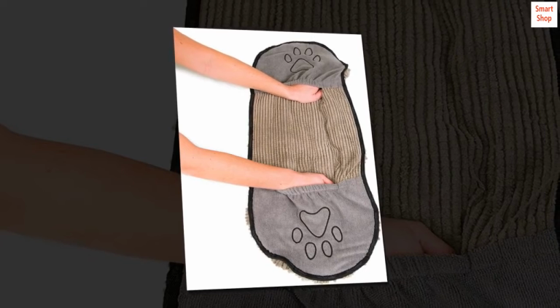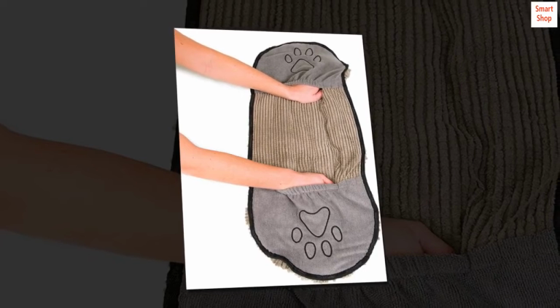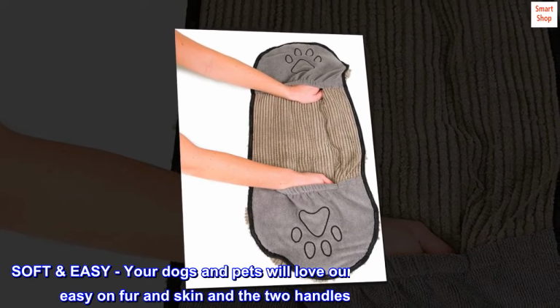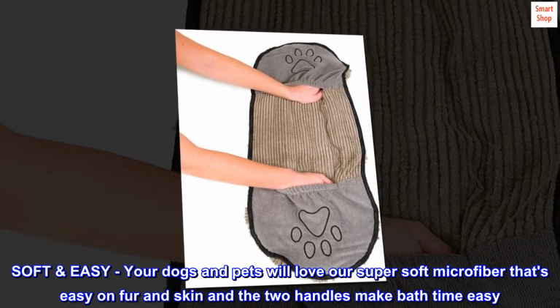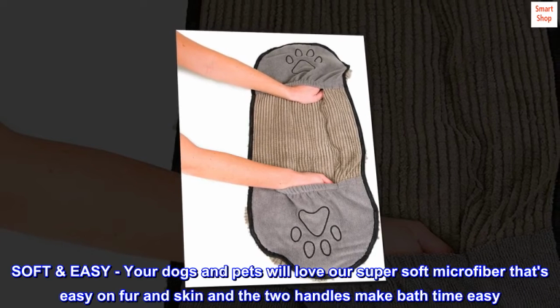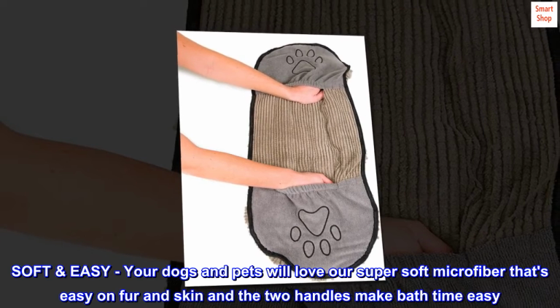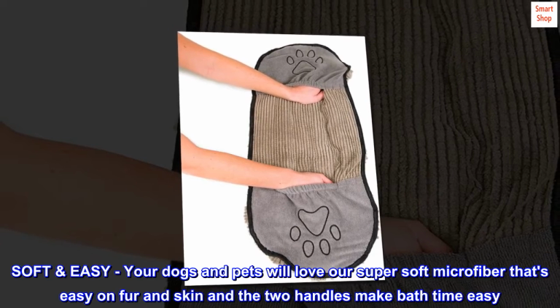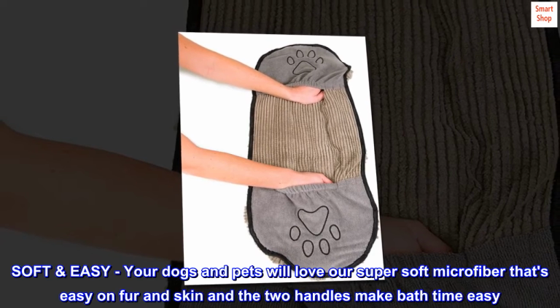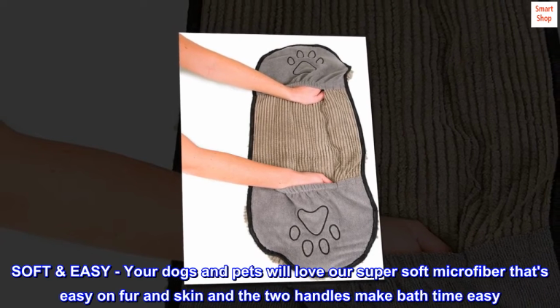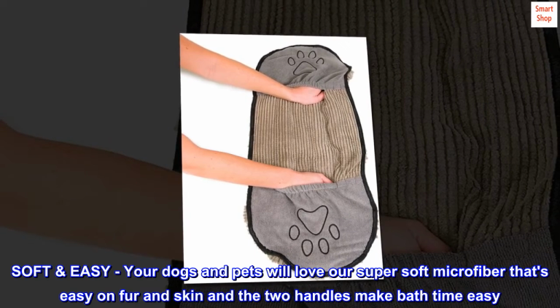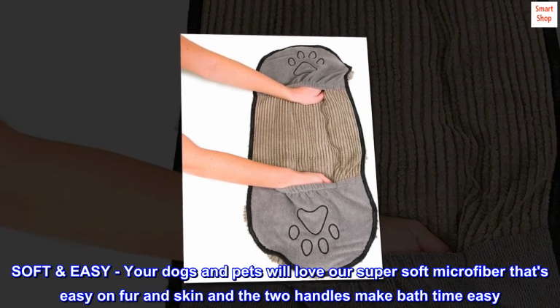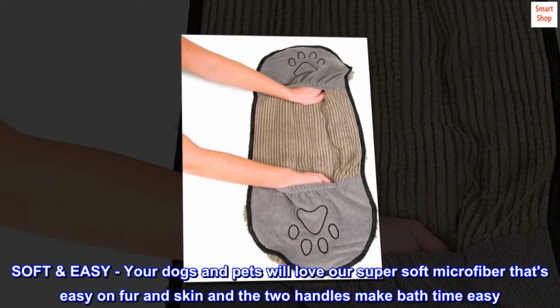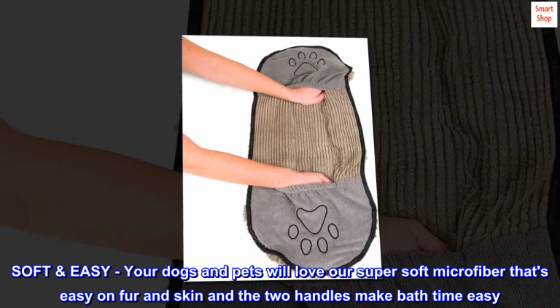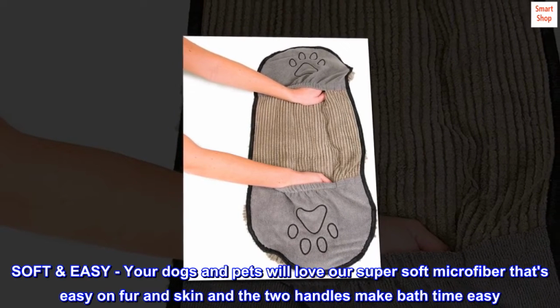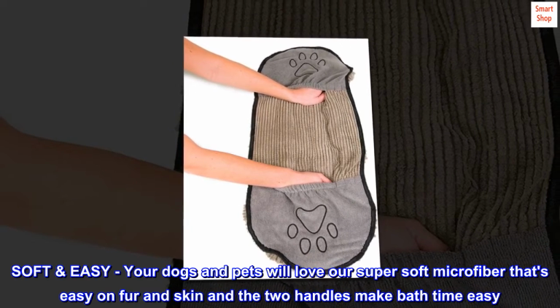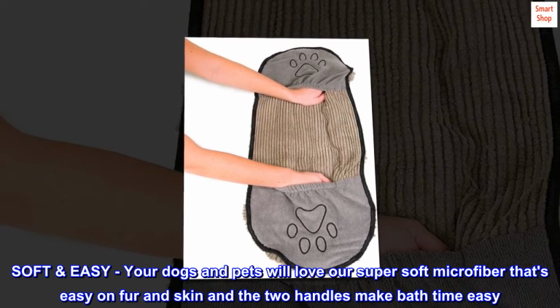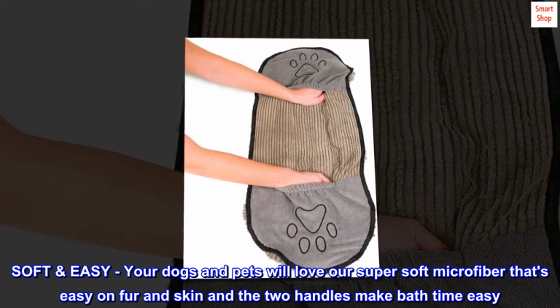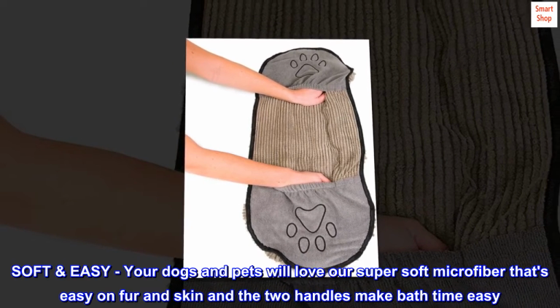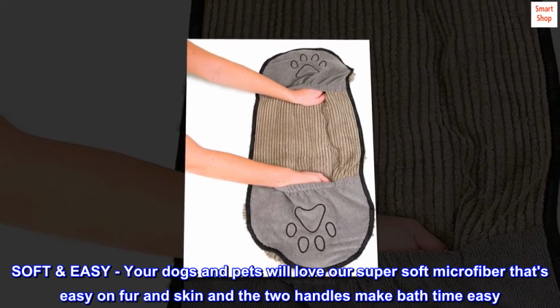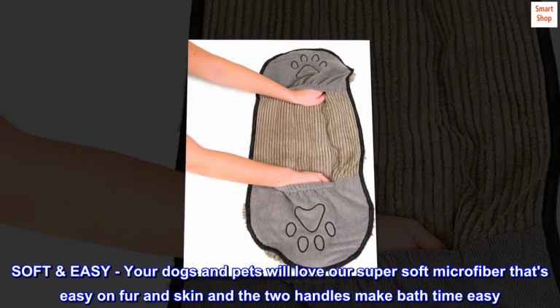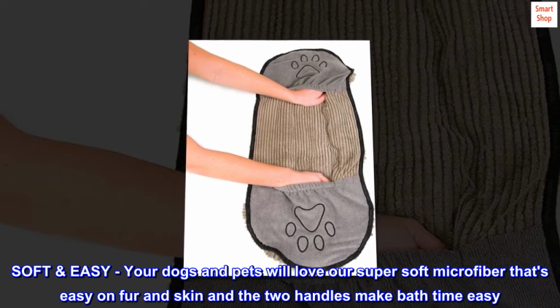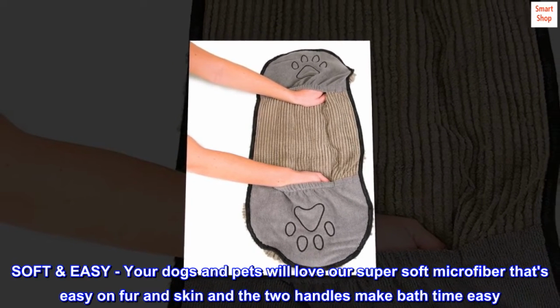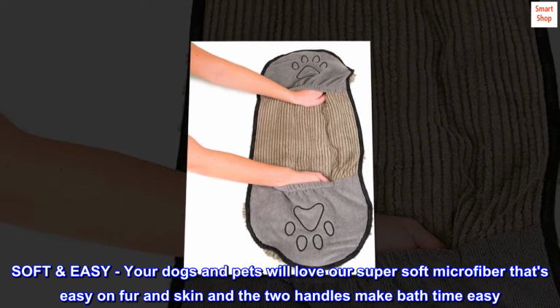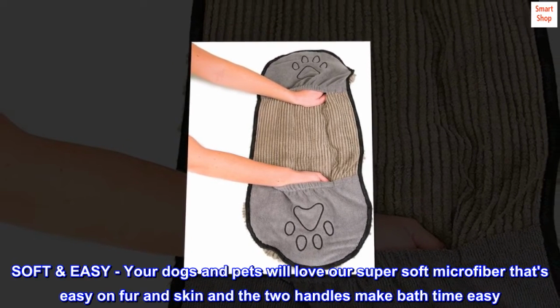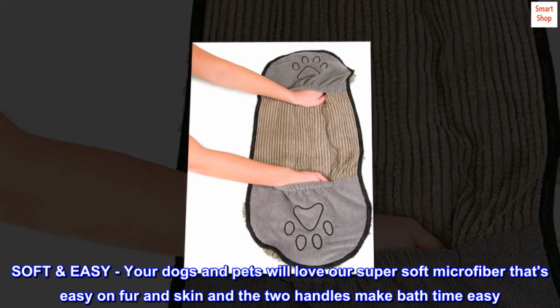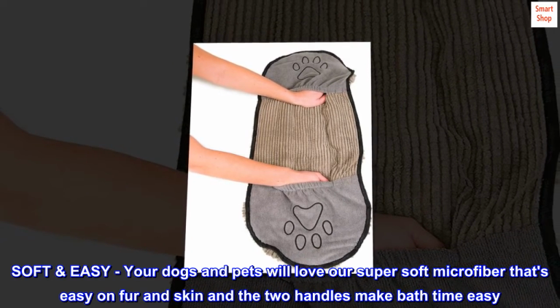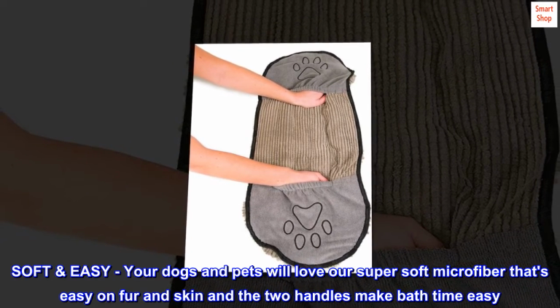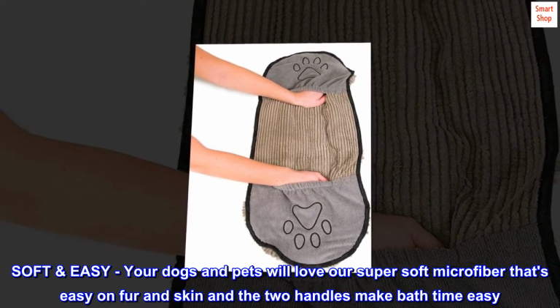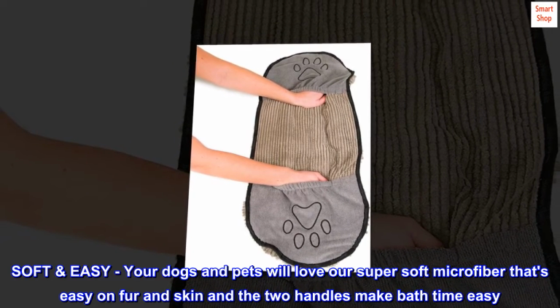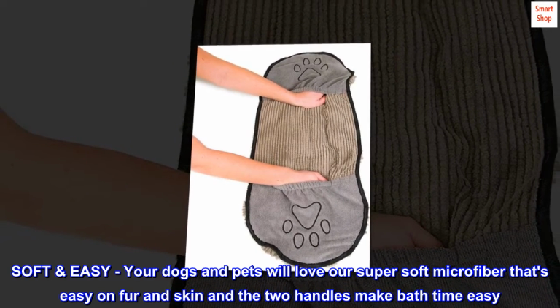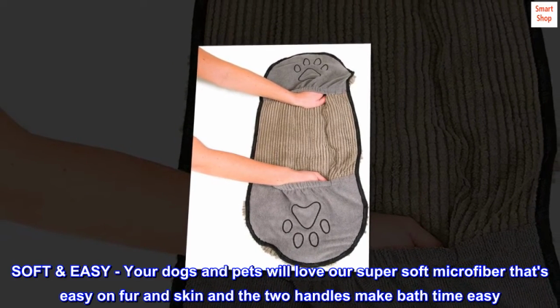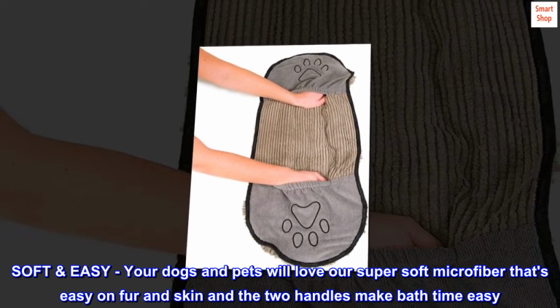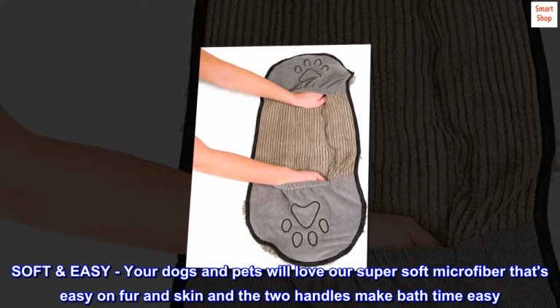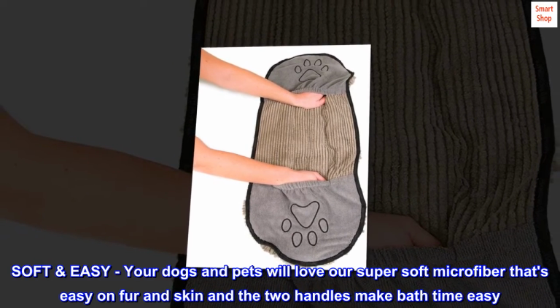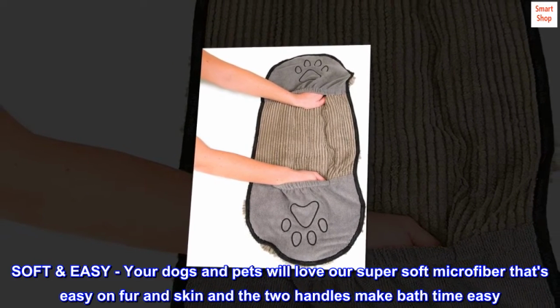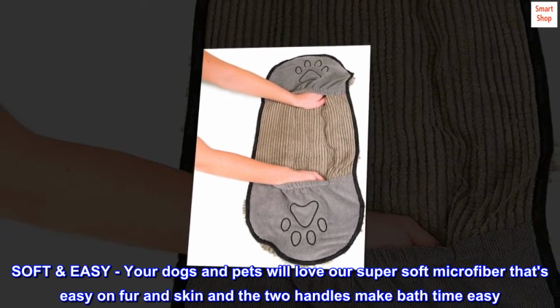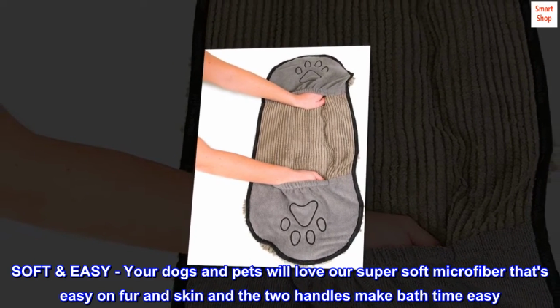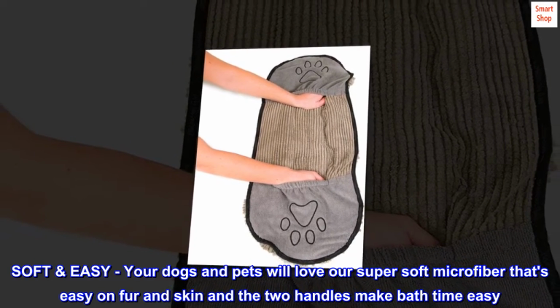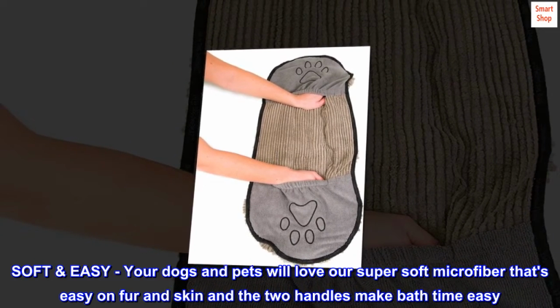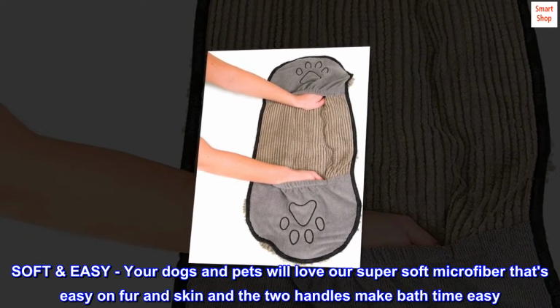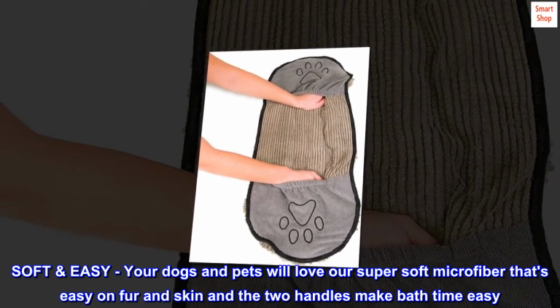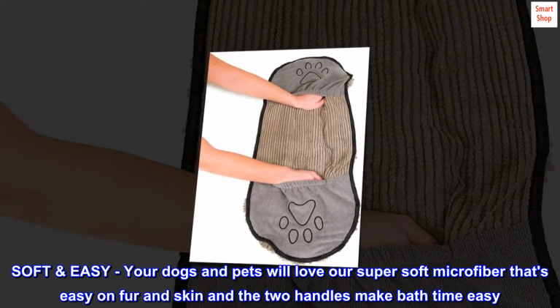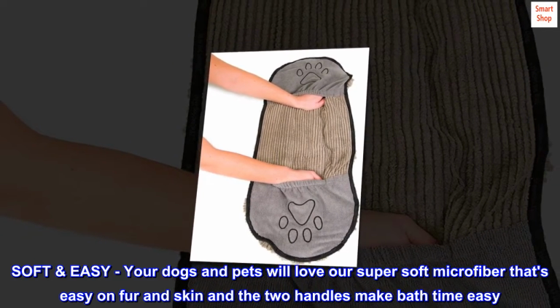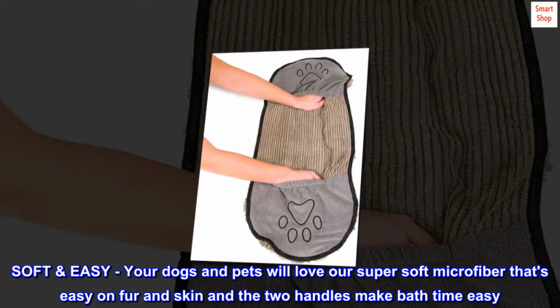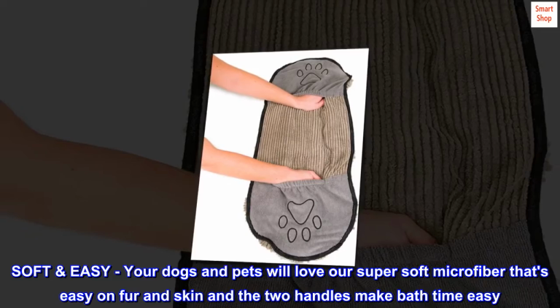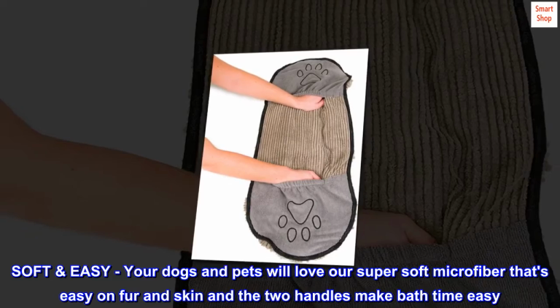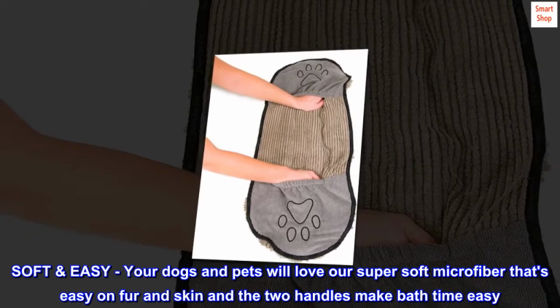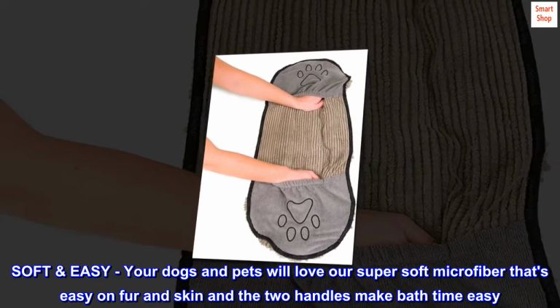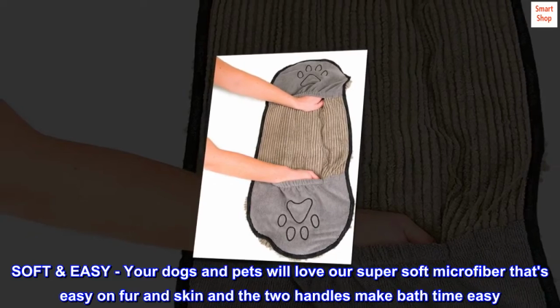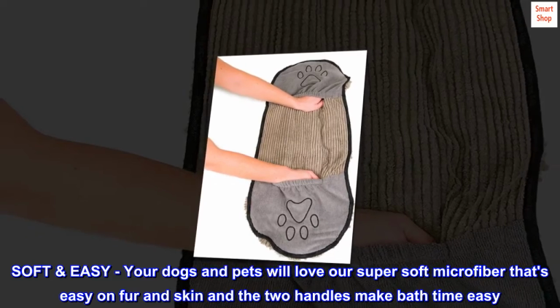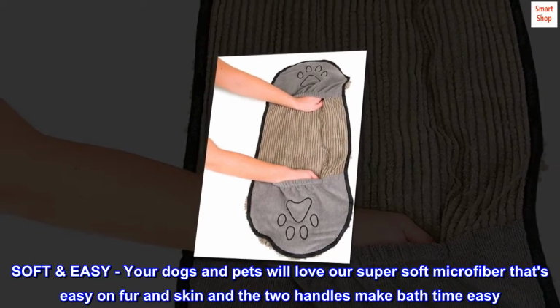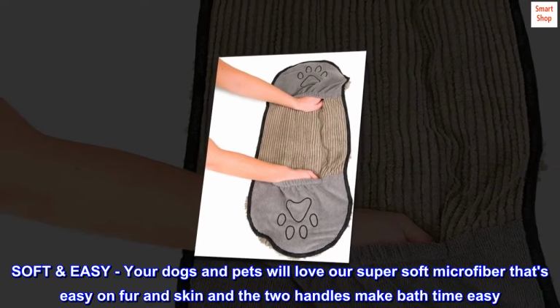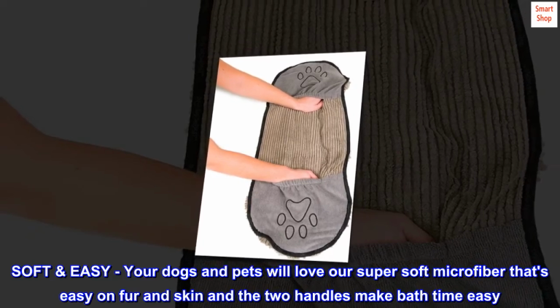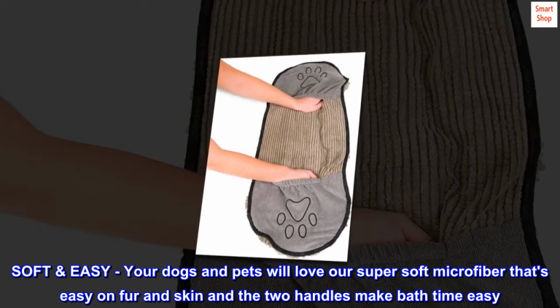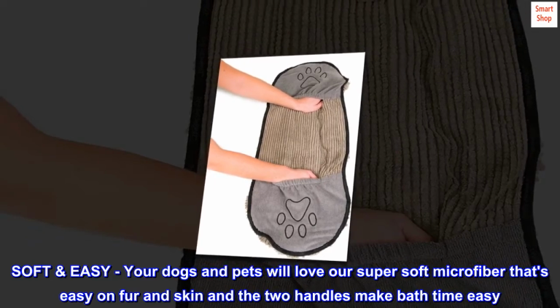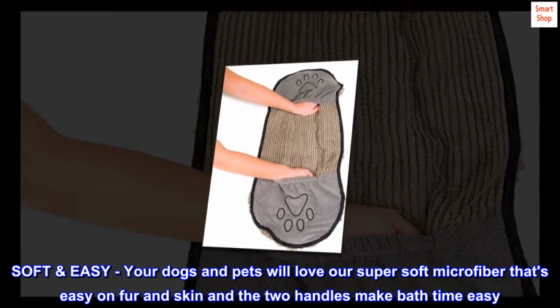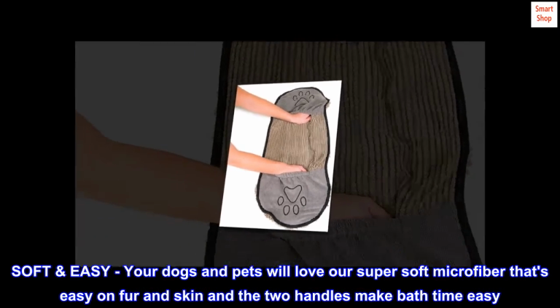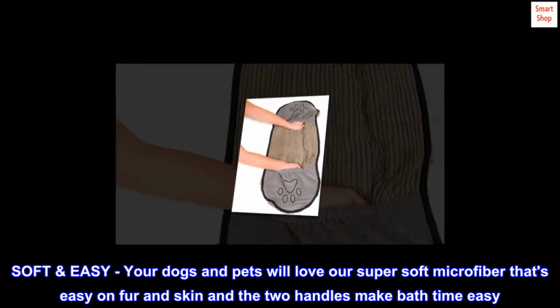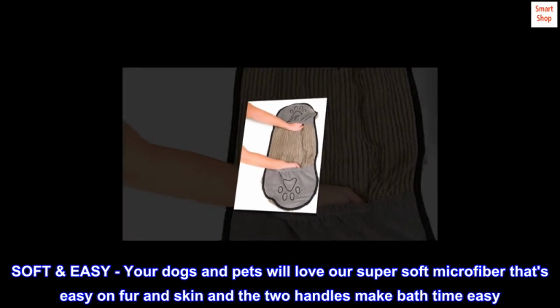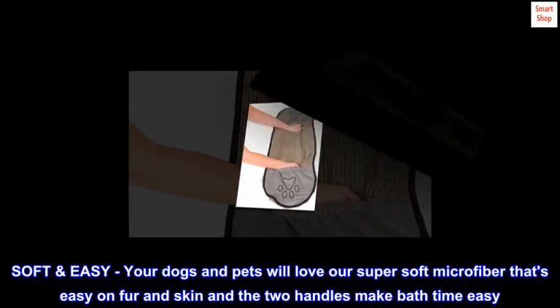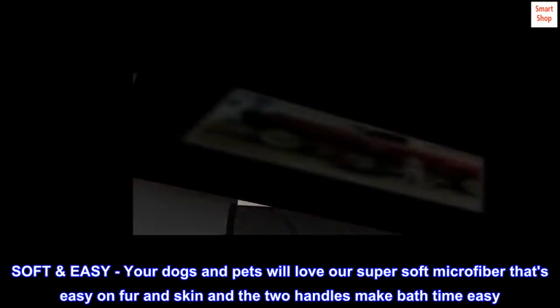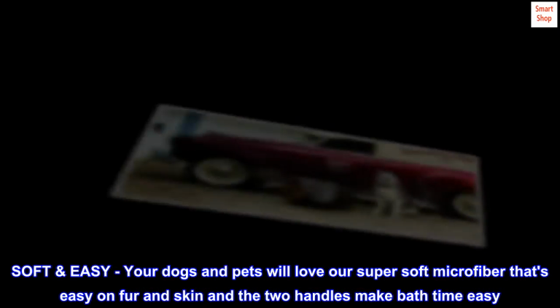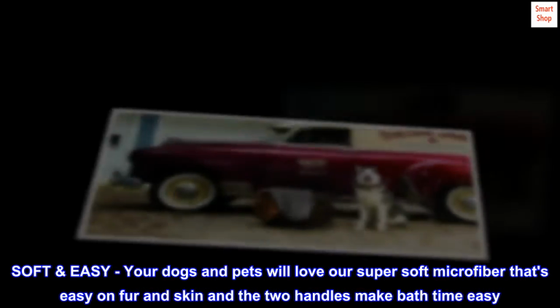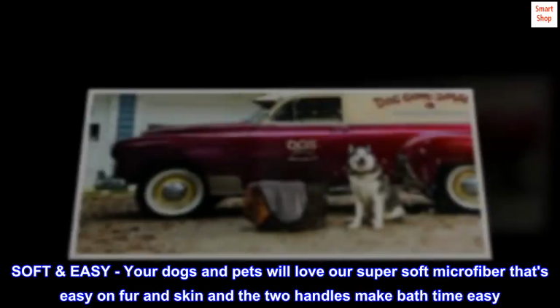Soft and Easy. Your dogs and pets will love our super soft microfiber that's easy on fur and skin, and the two handles make bath time easy.